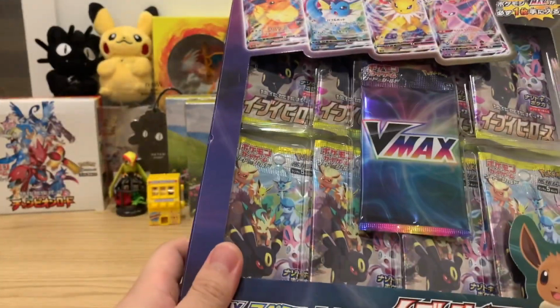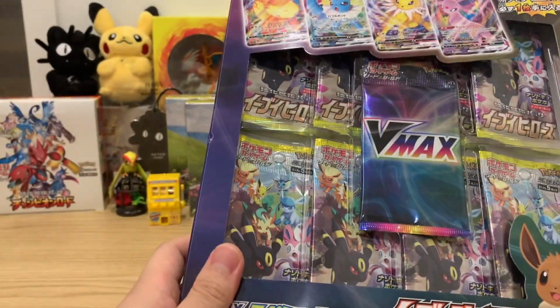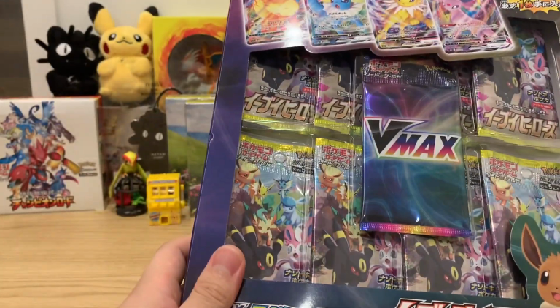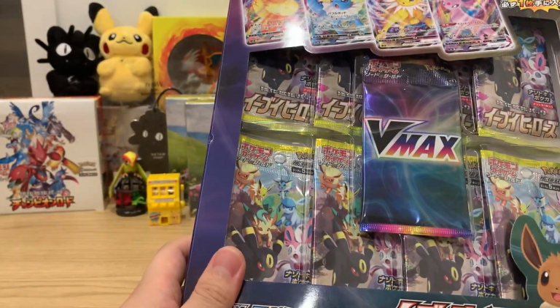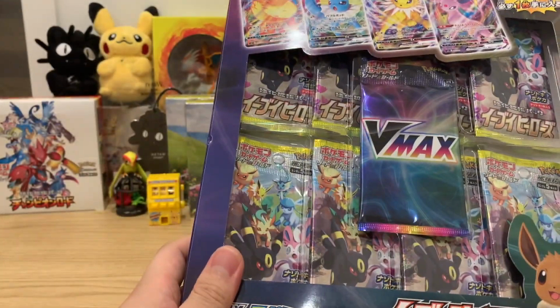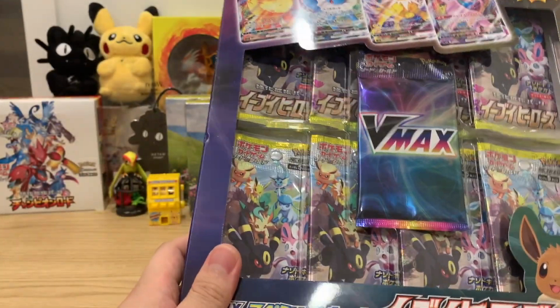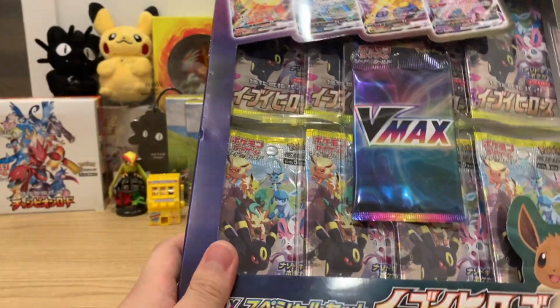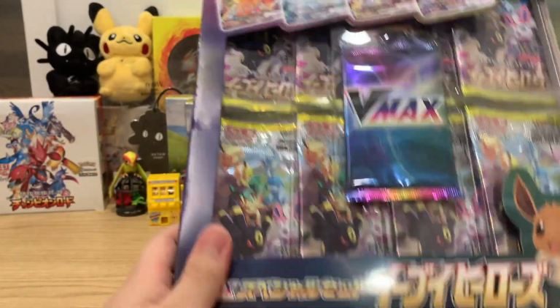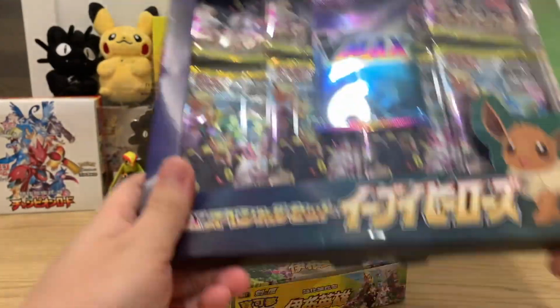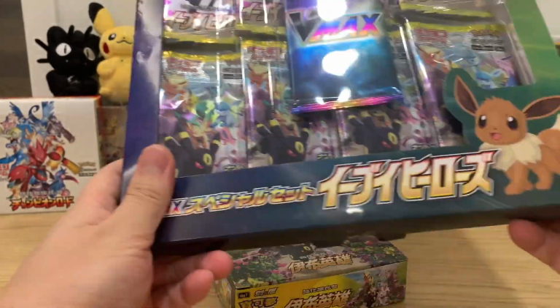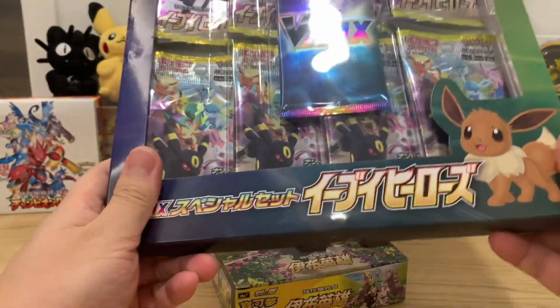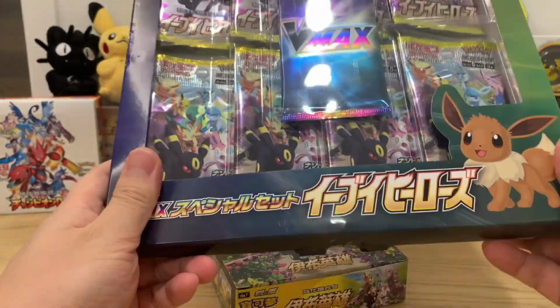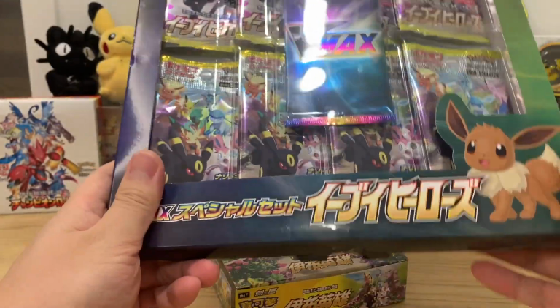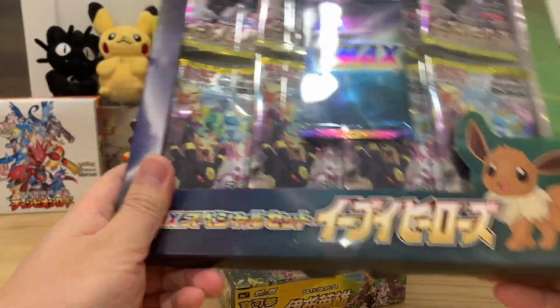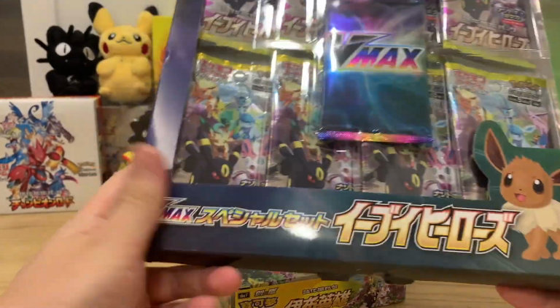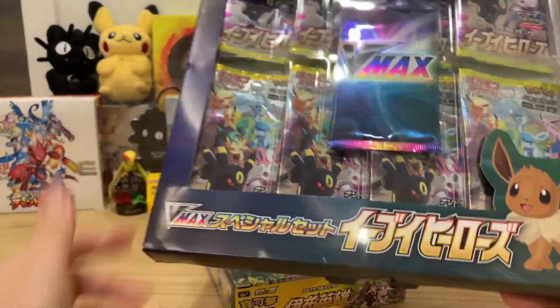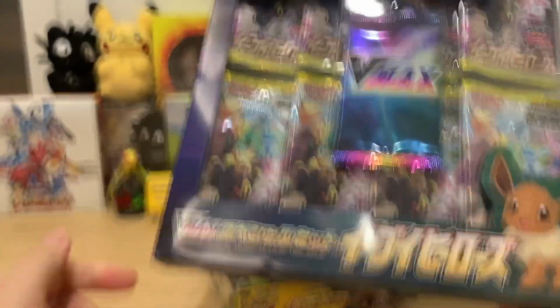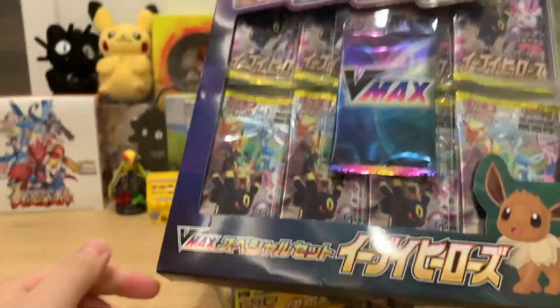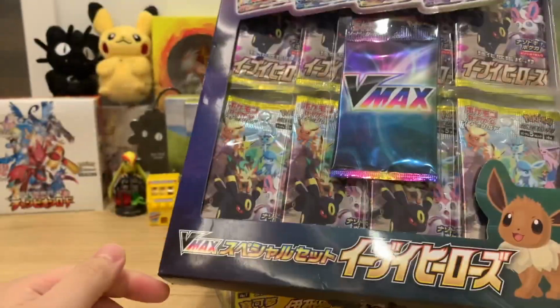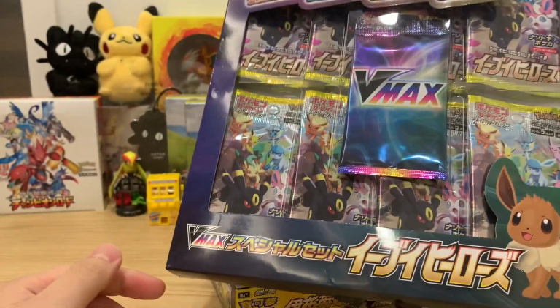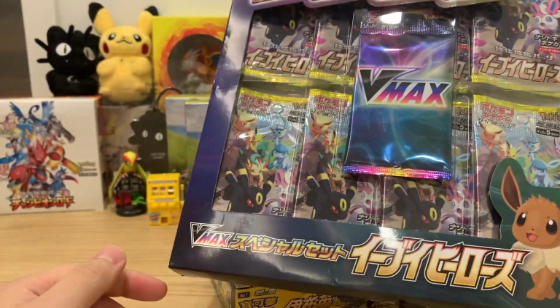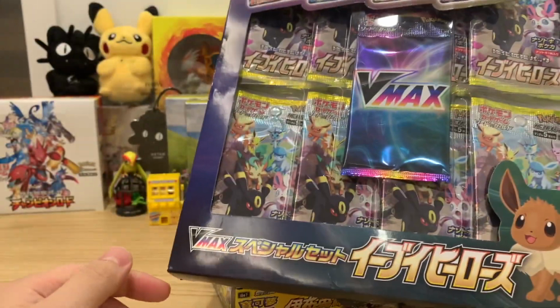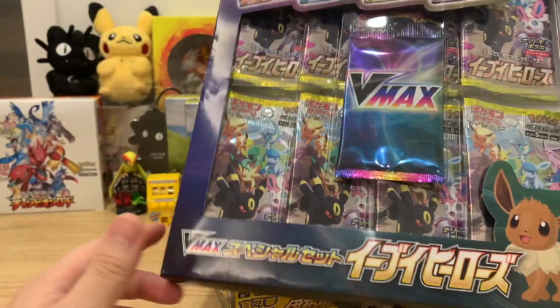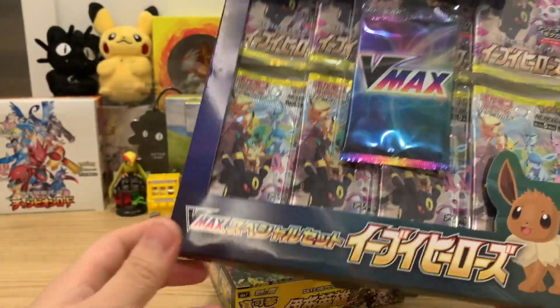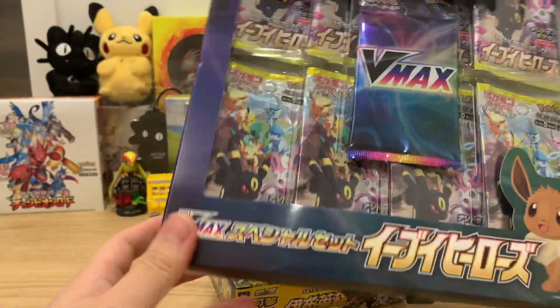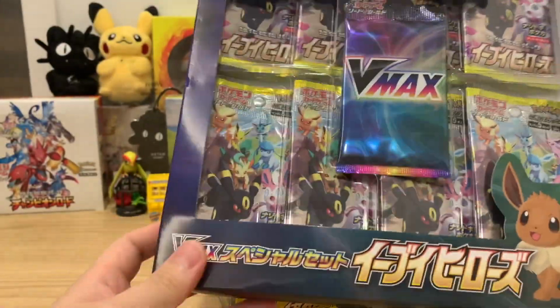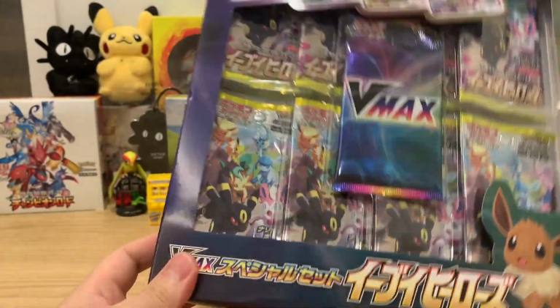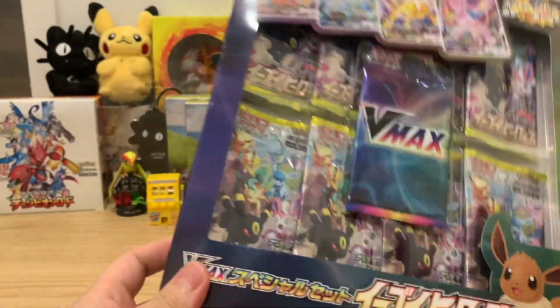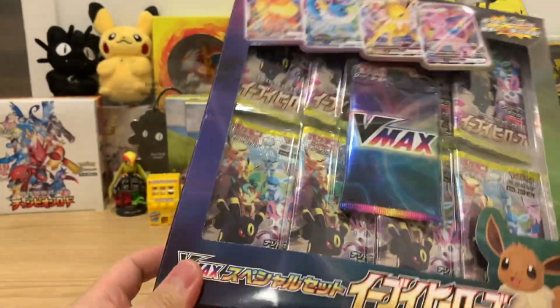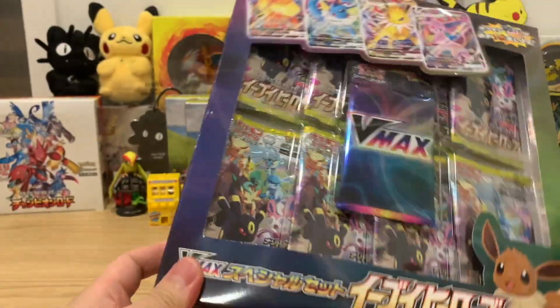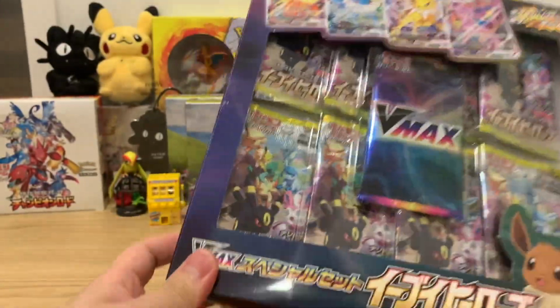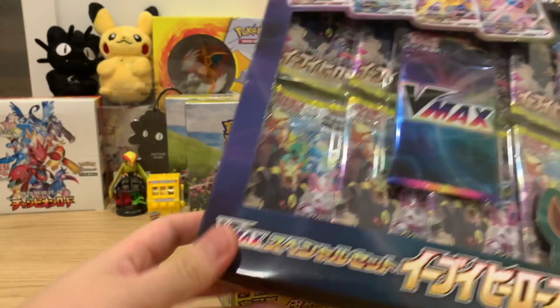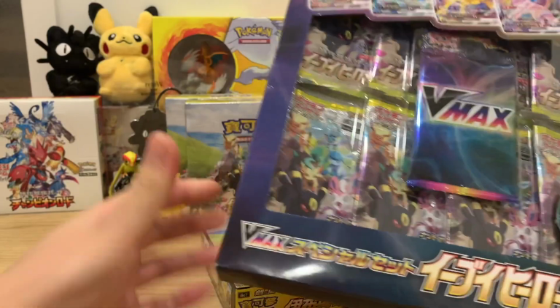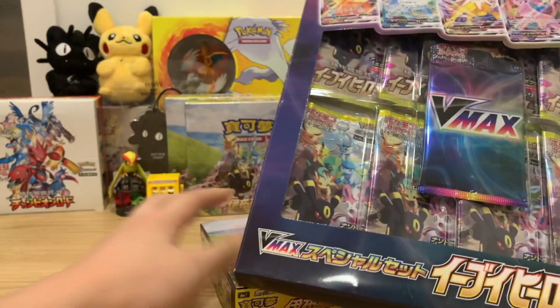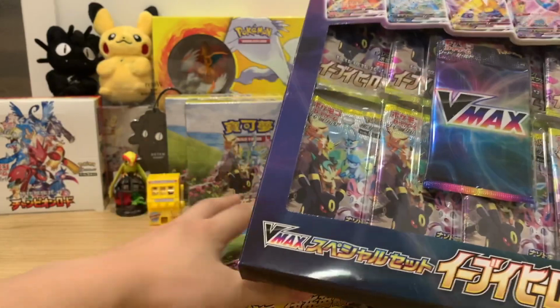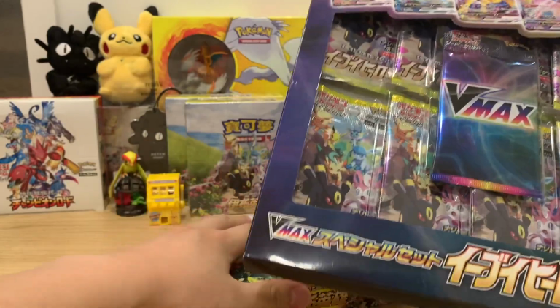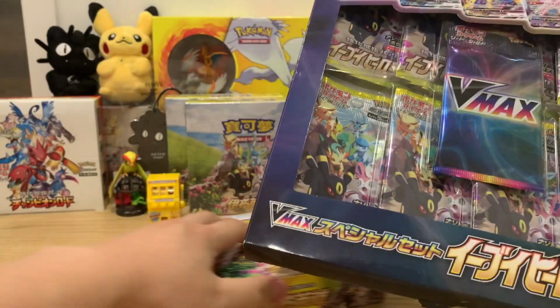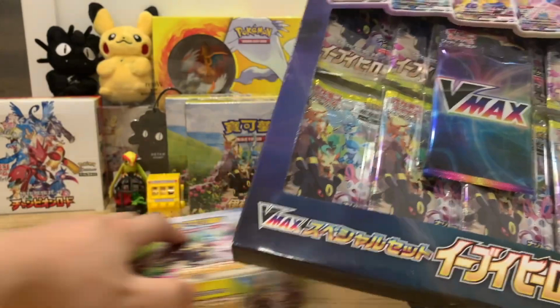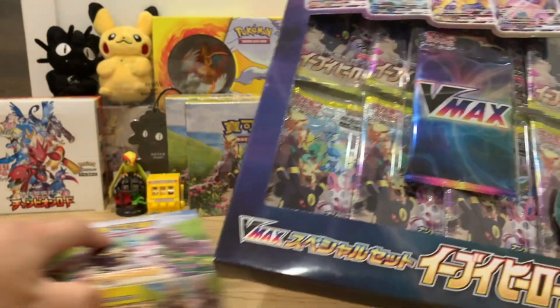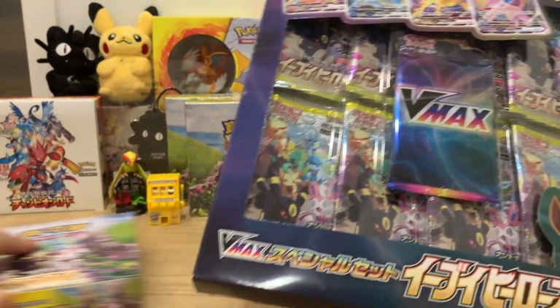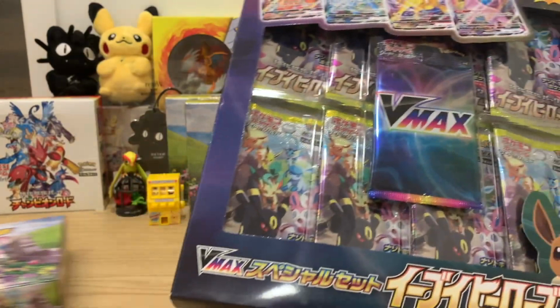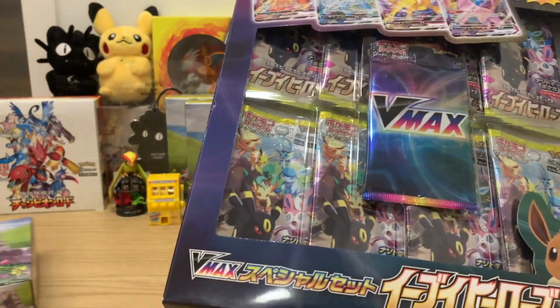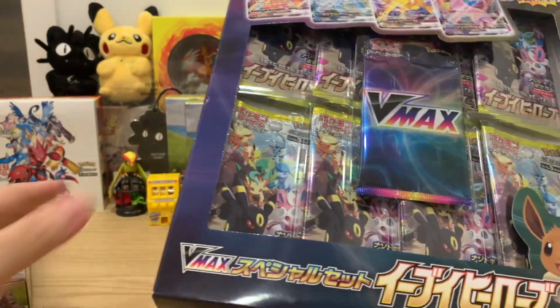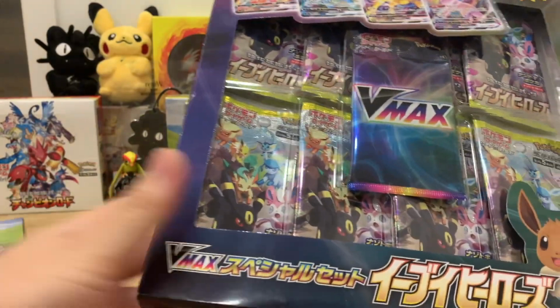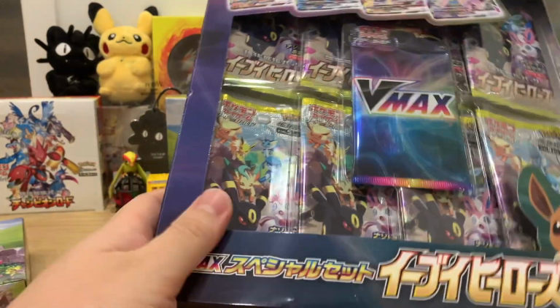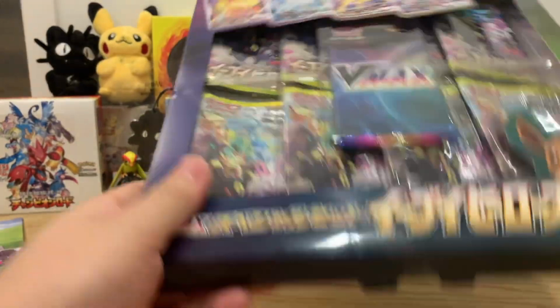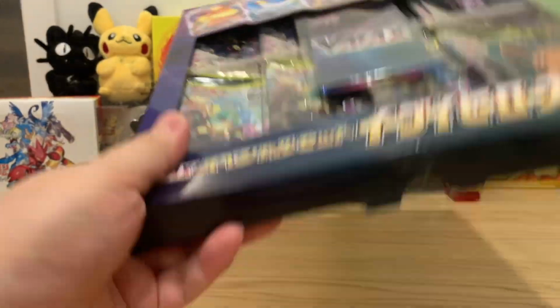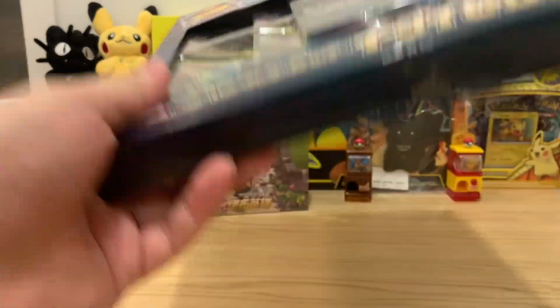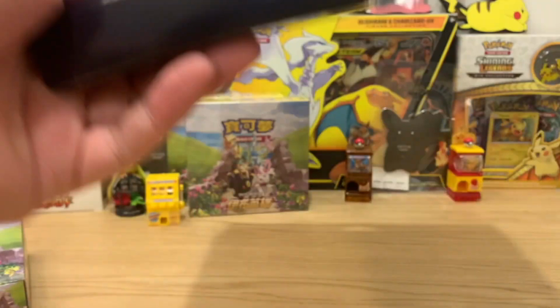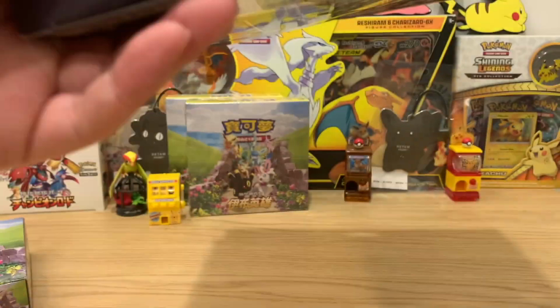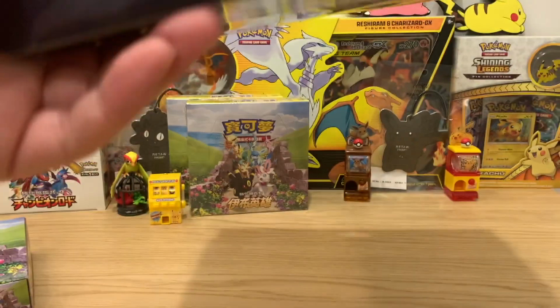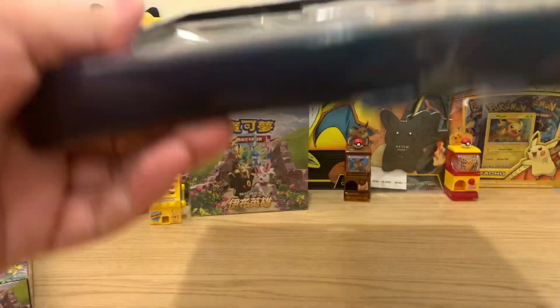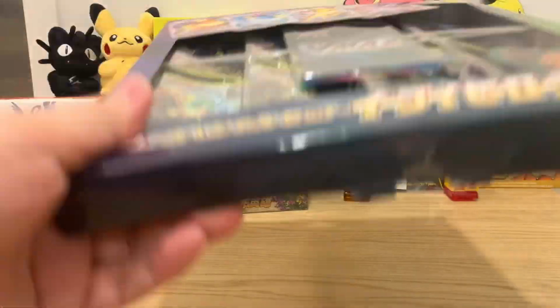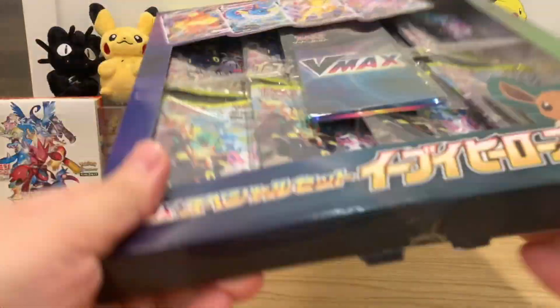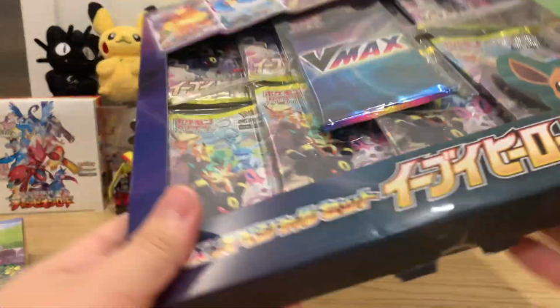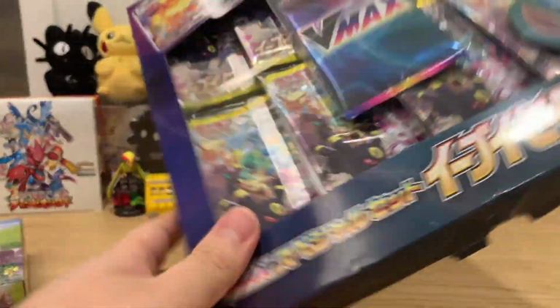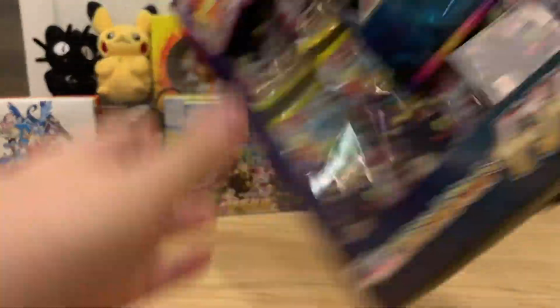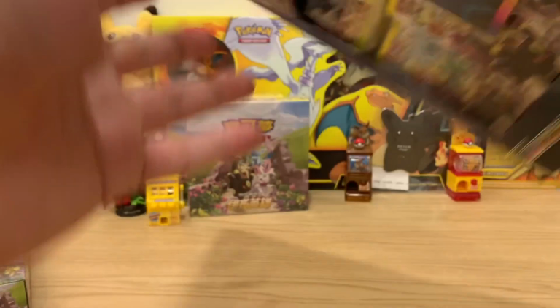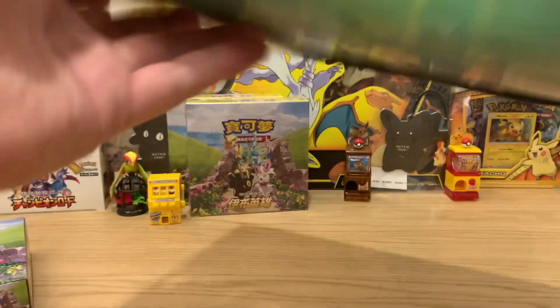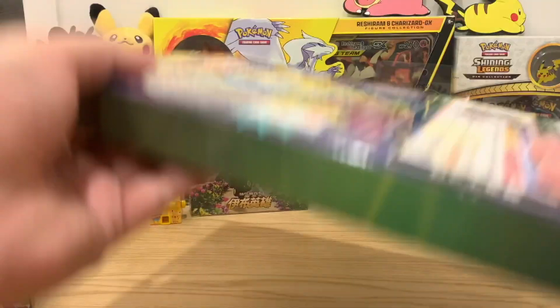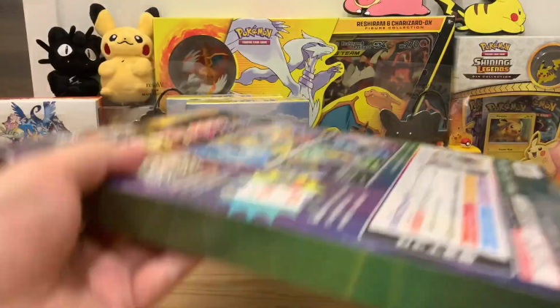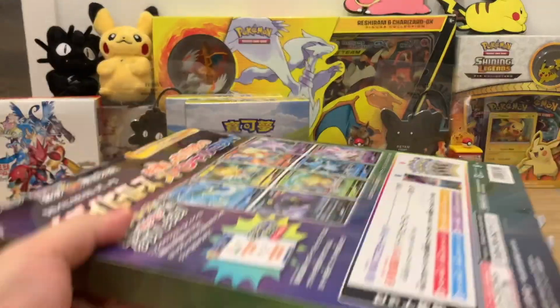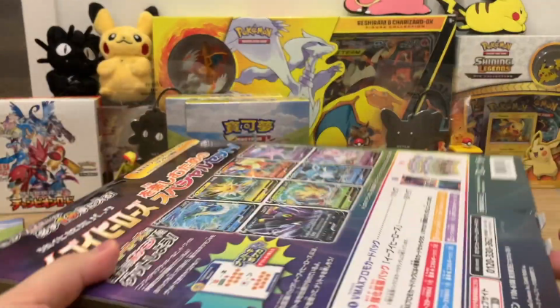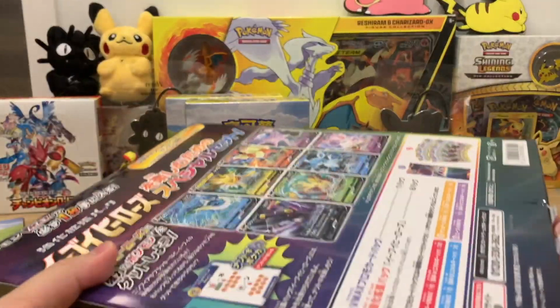My wife has surprised me with this awesome VMAX EV pack as well — EV Heroes Japan. I think she got it from a seller named Eric, good guy, so he's hooked it up here as well. We're just going to go half-half on these packs and see who does better, and really just see what the Taiwanese cards are like against the Japanese EV Hero cards. We'll start with the Japanese pack first.